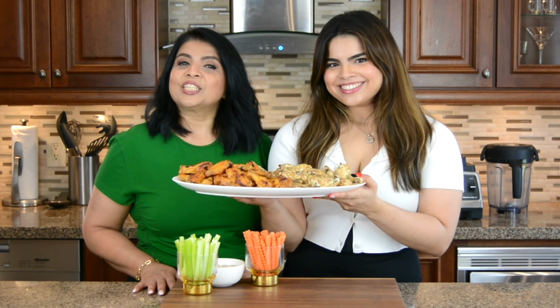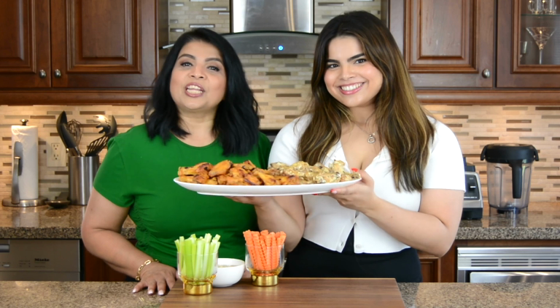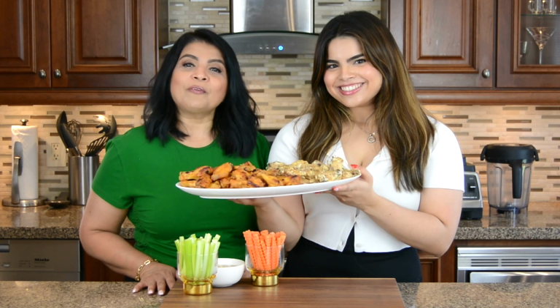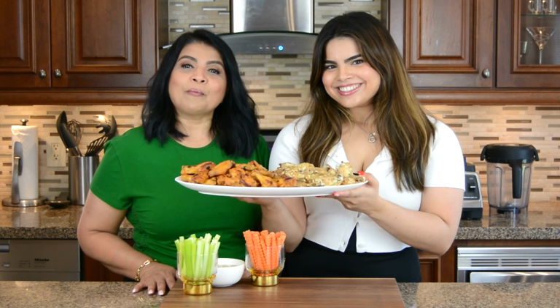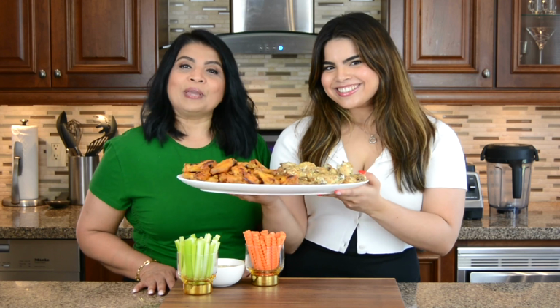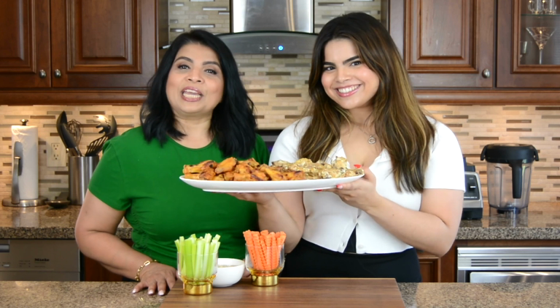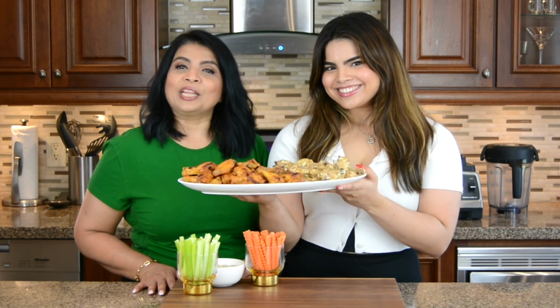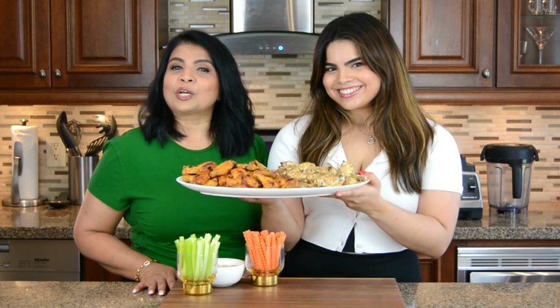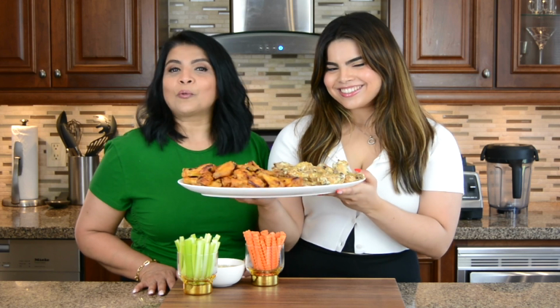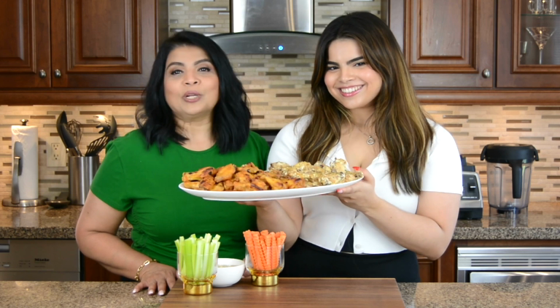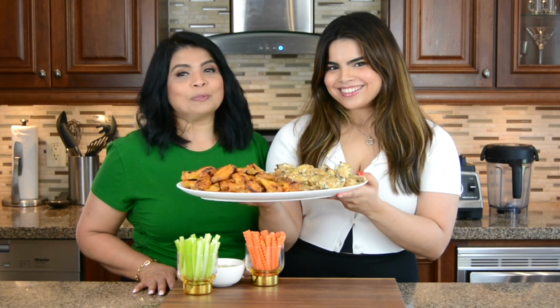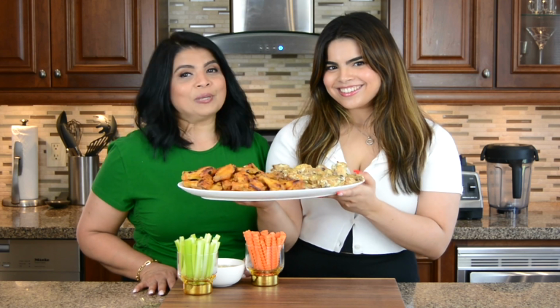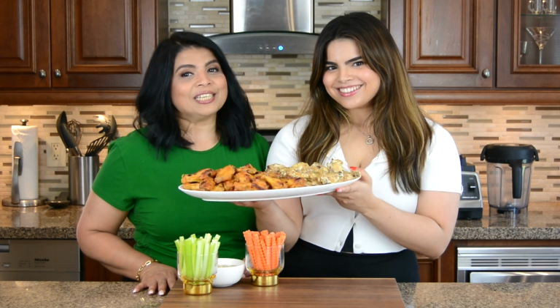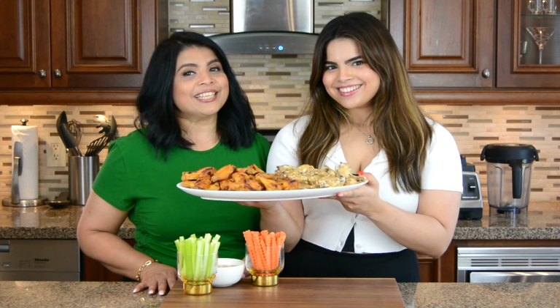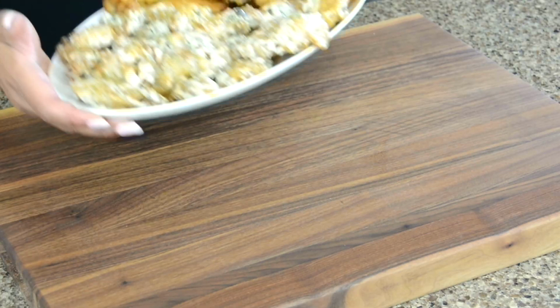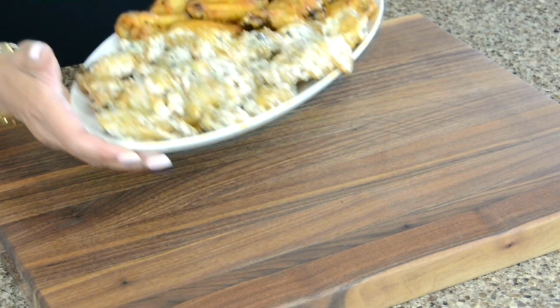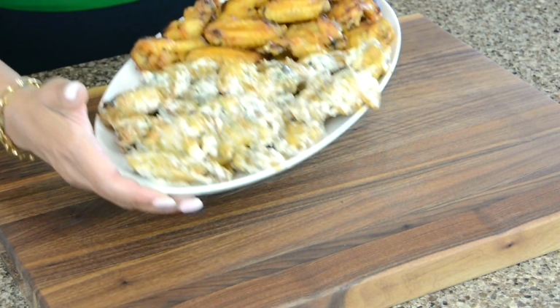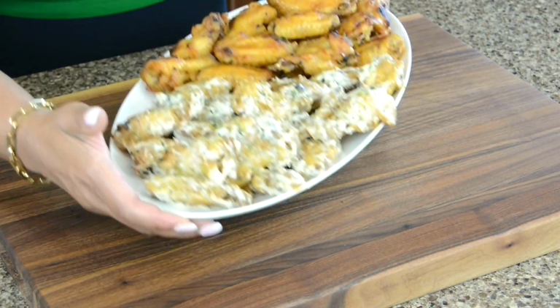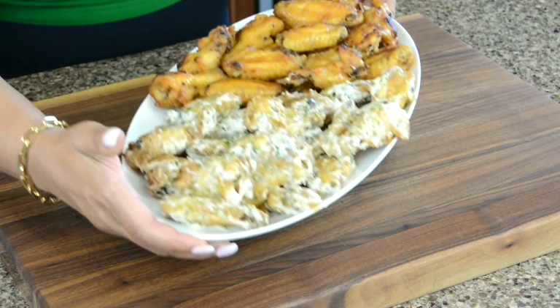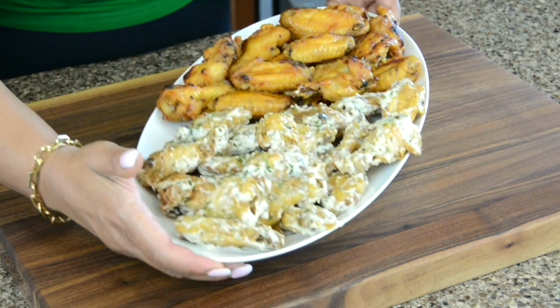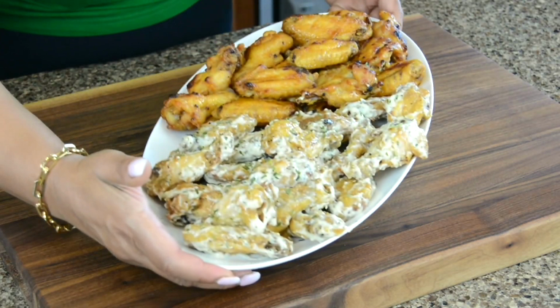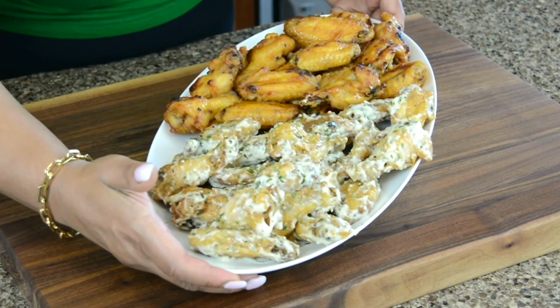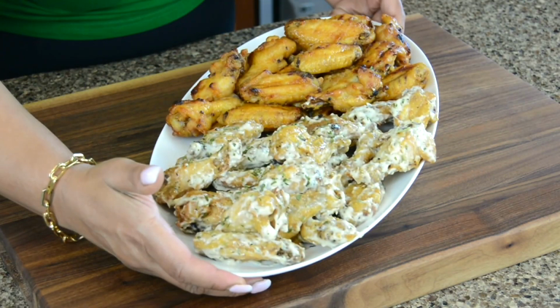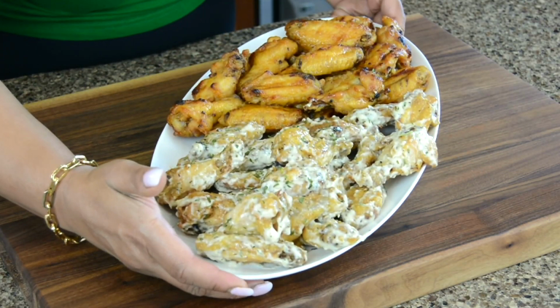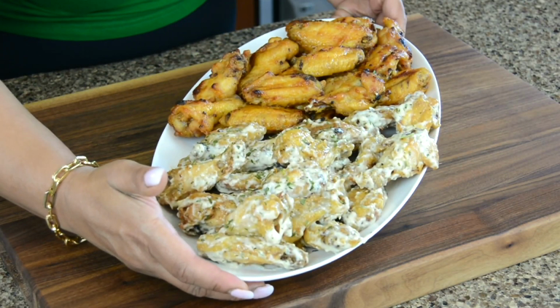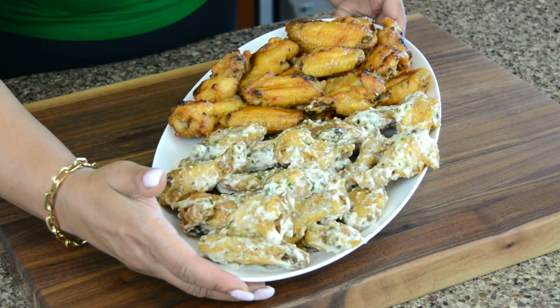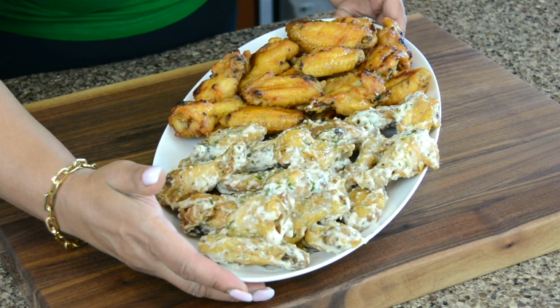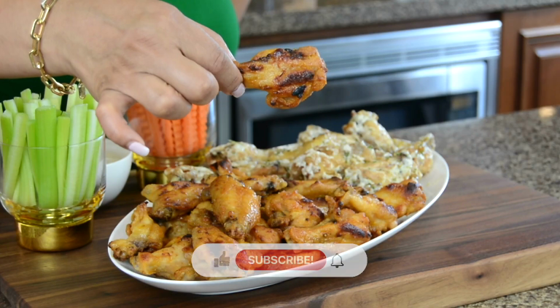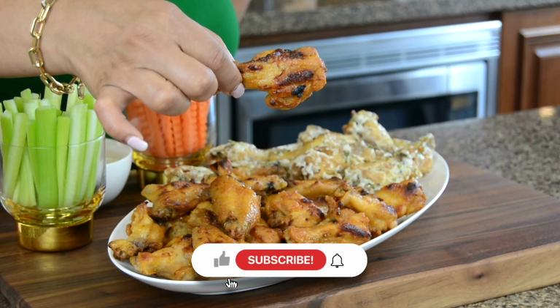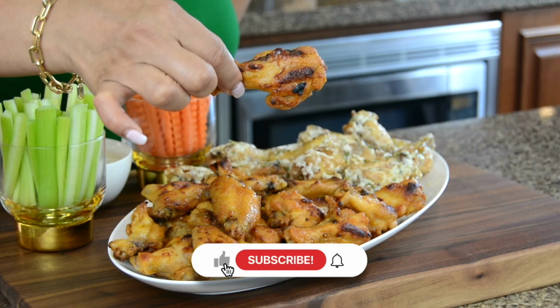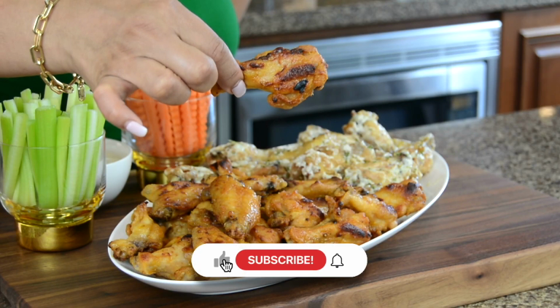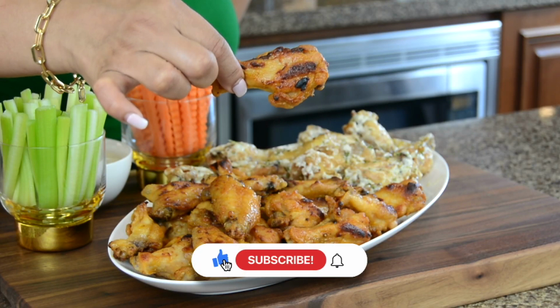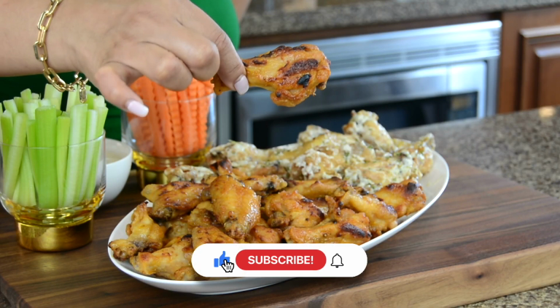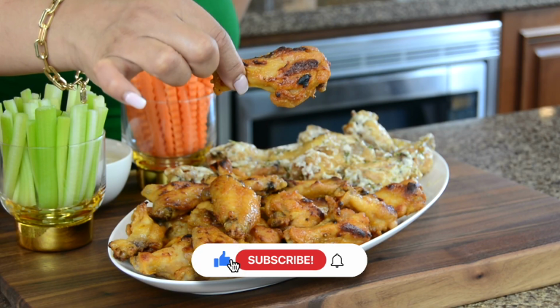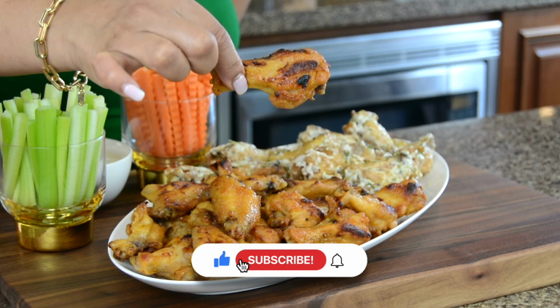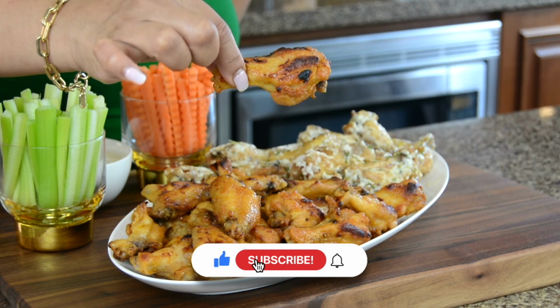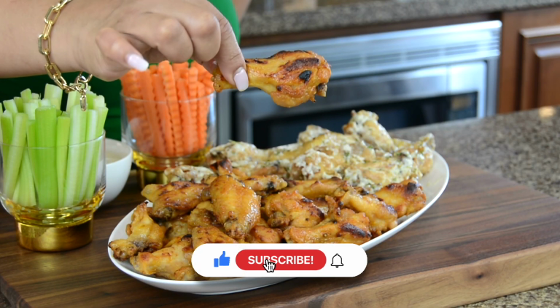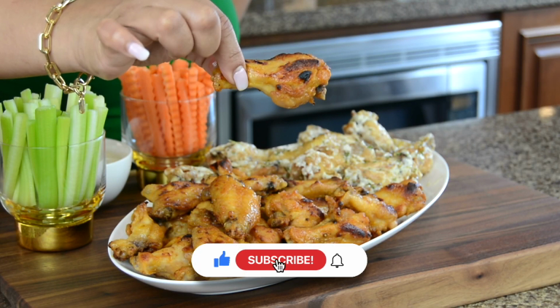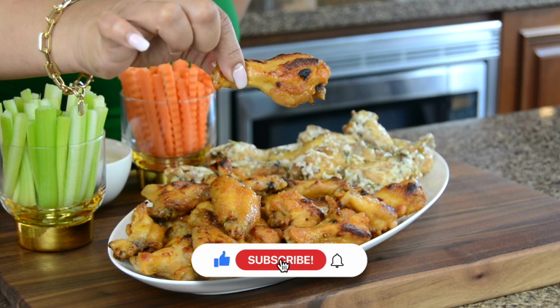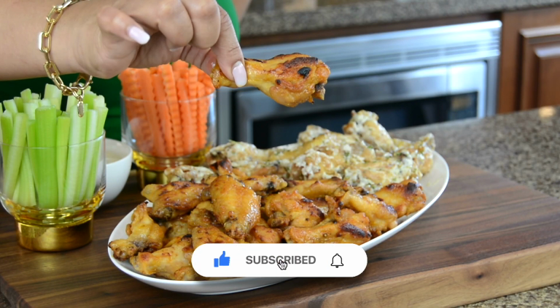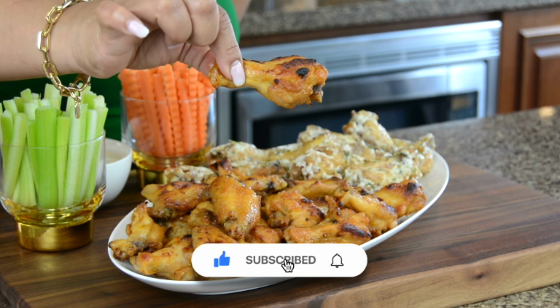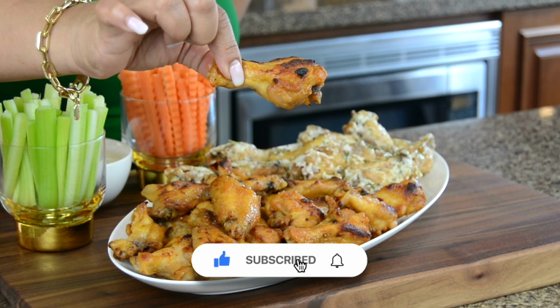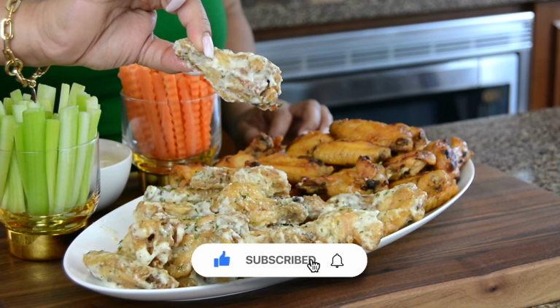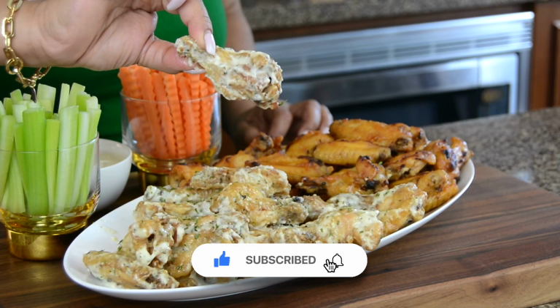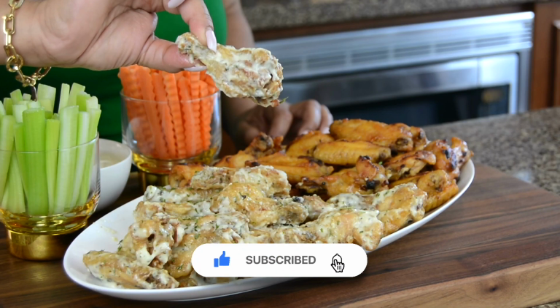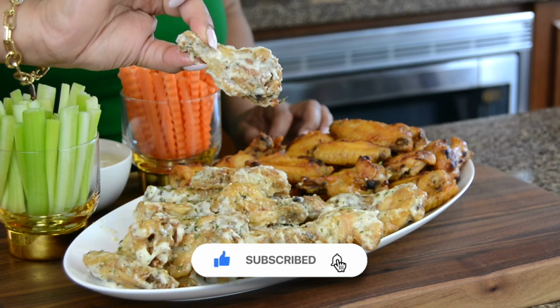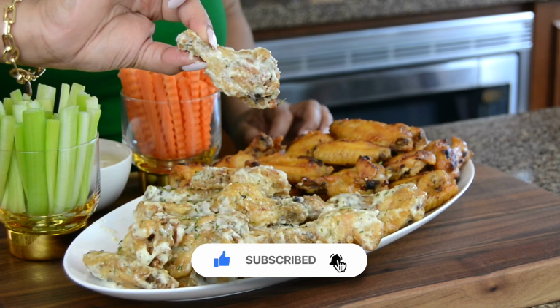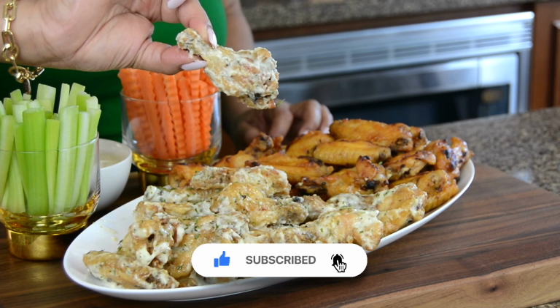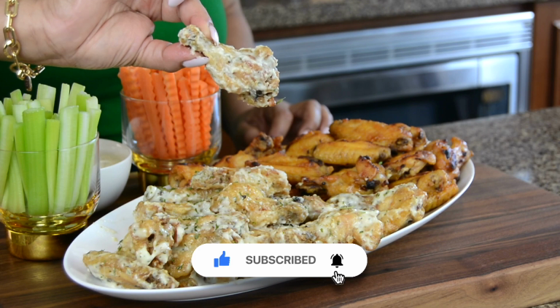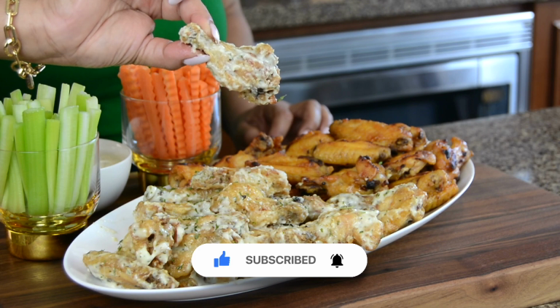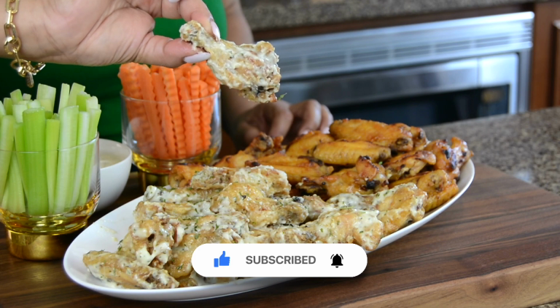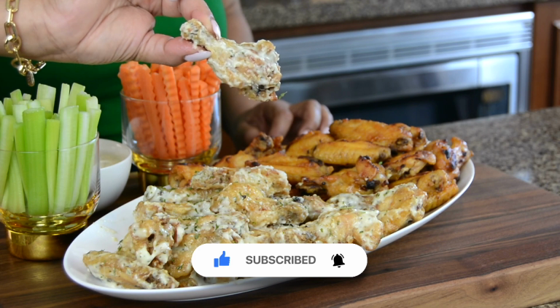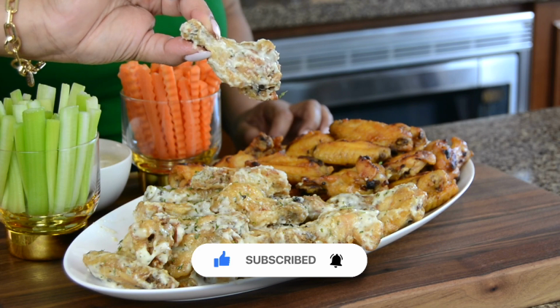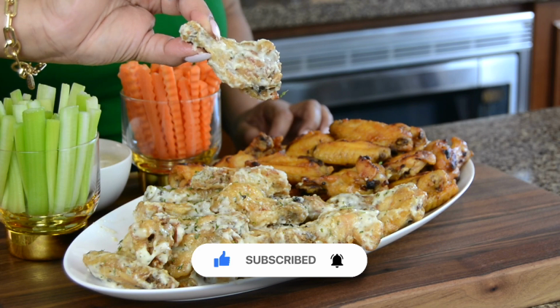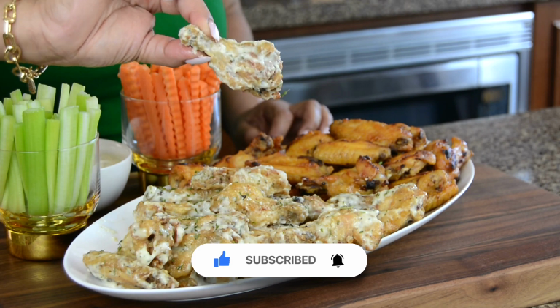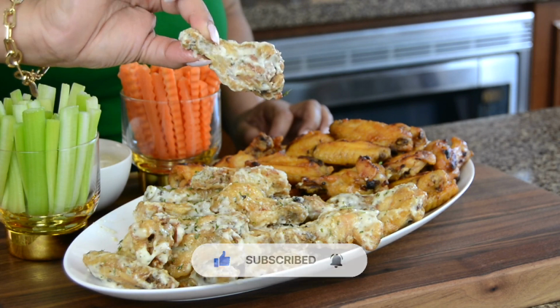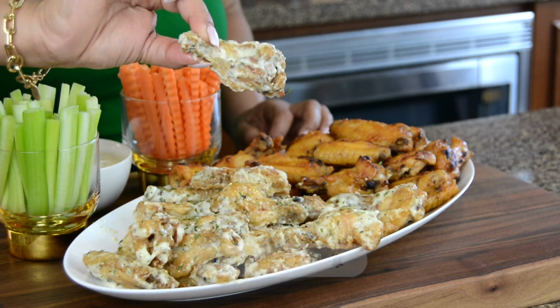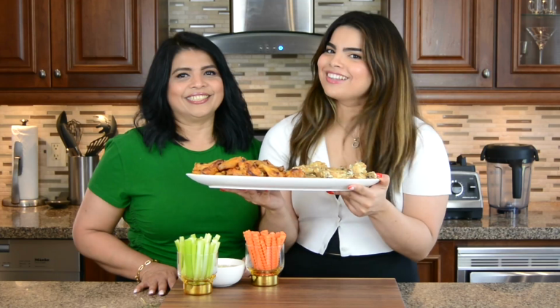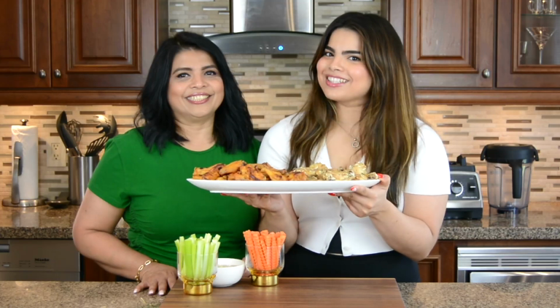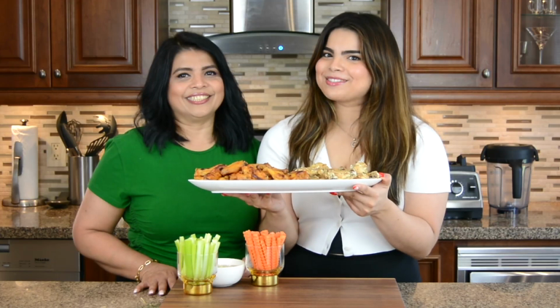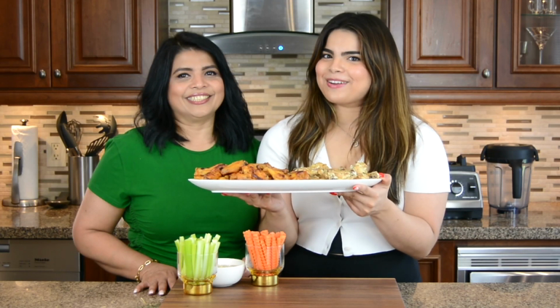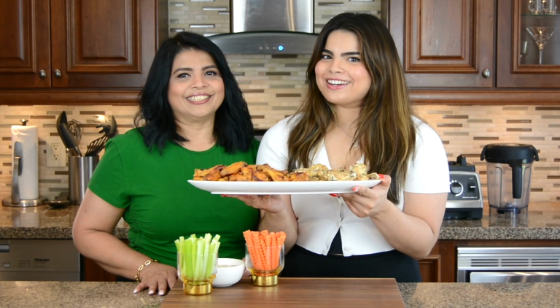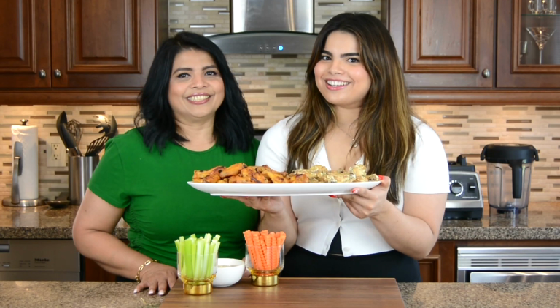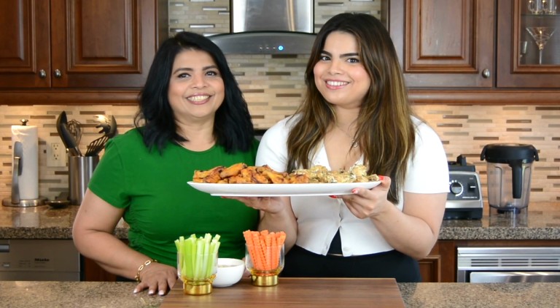Today we're making the crispiest oven-baked chicken wings. Are you team spicy buffalo or creamy garlic parm? Let's find out.